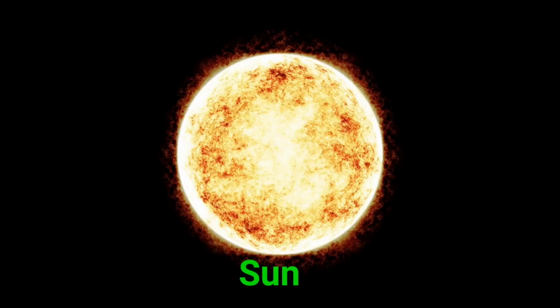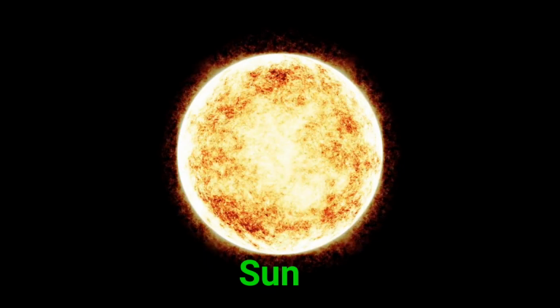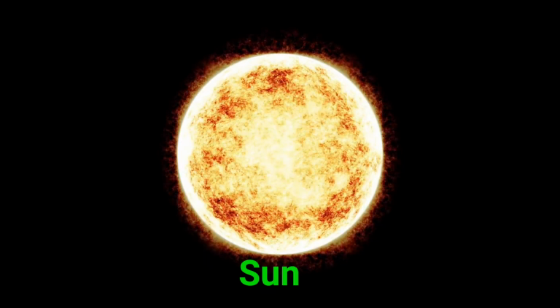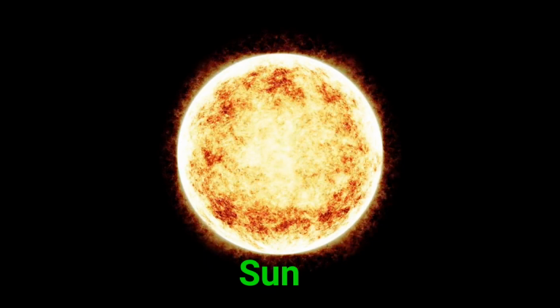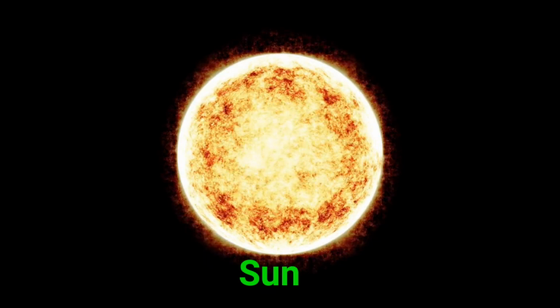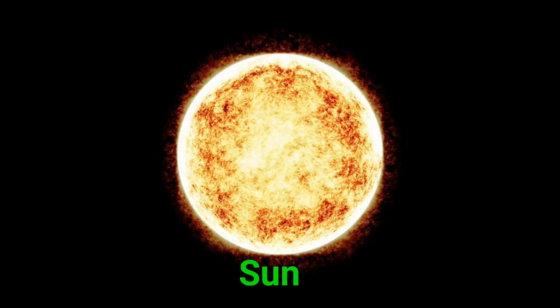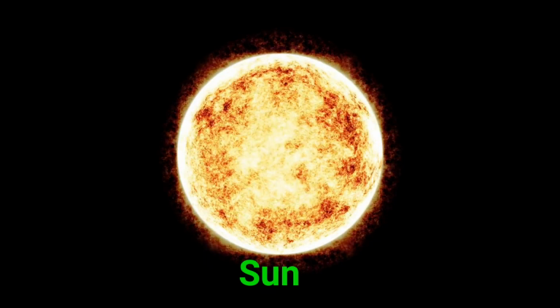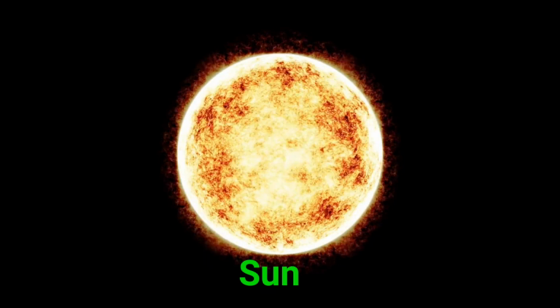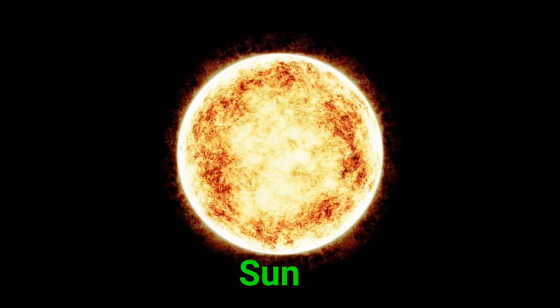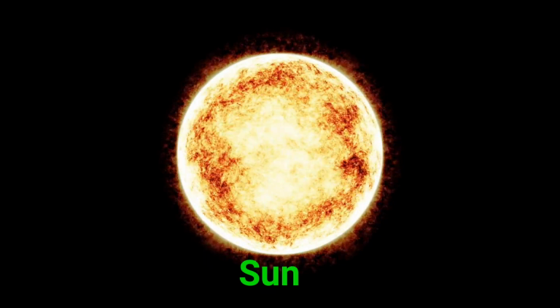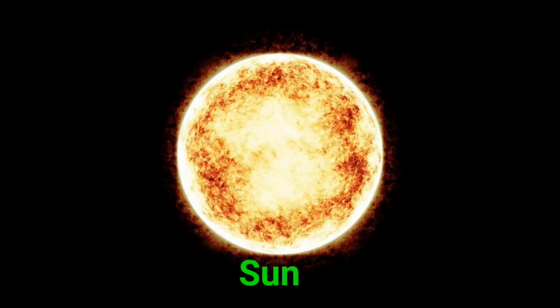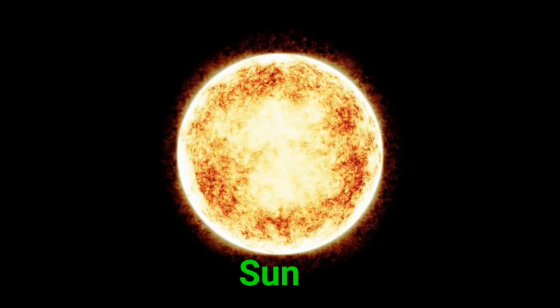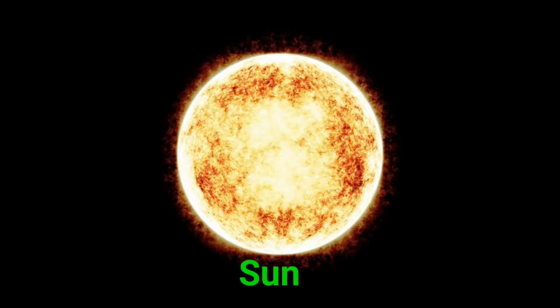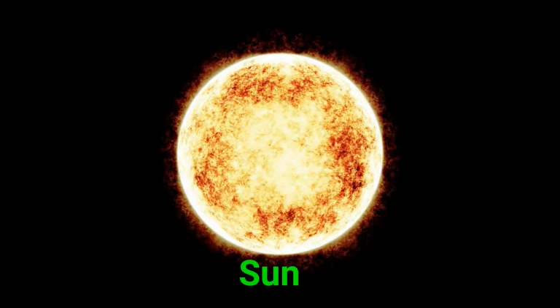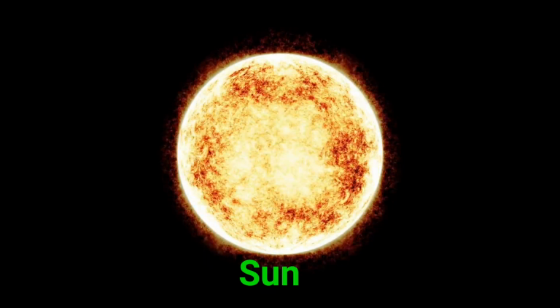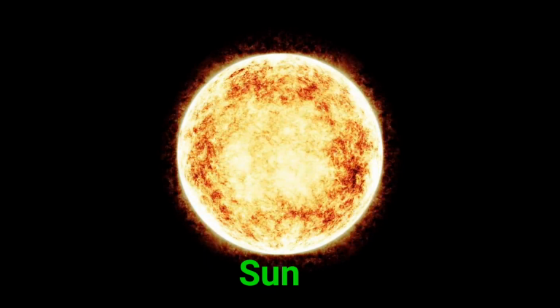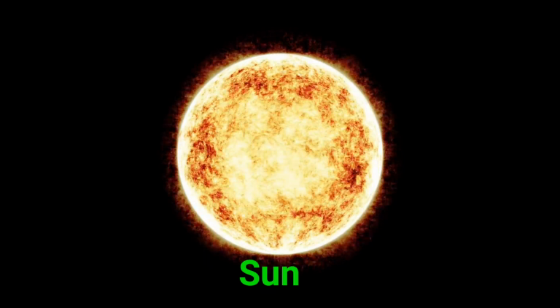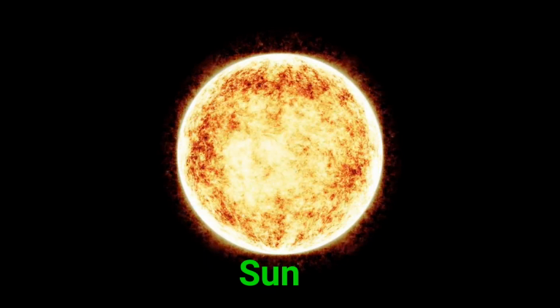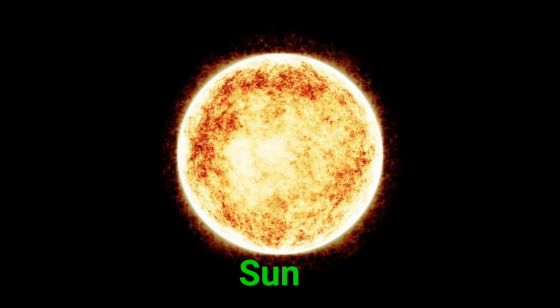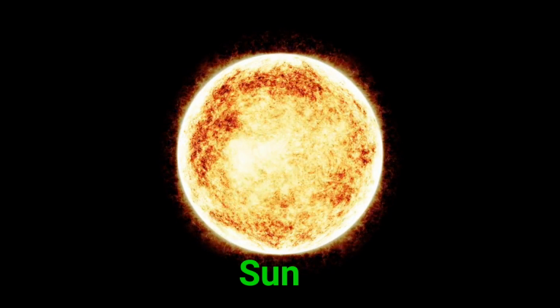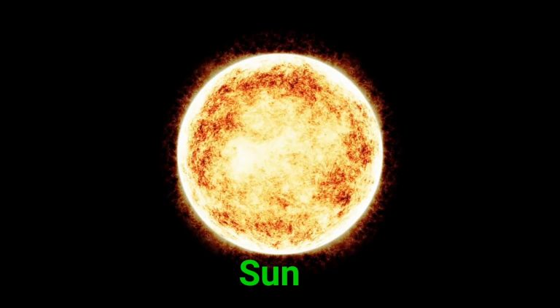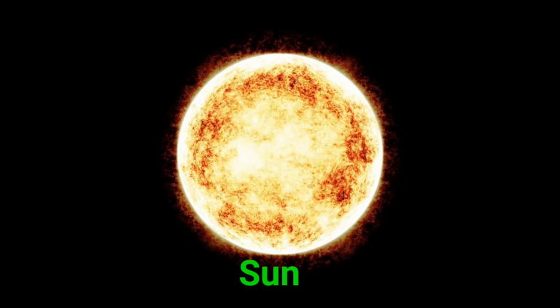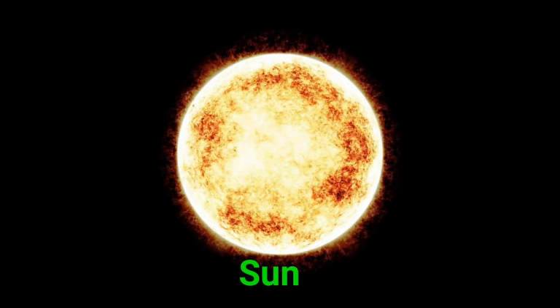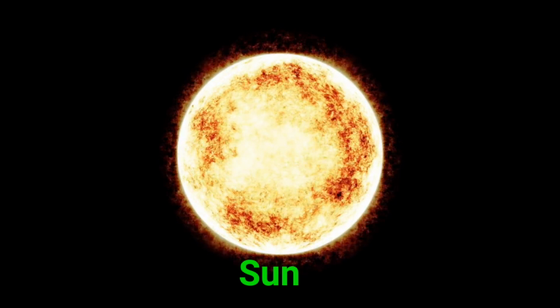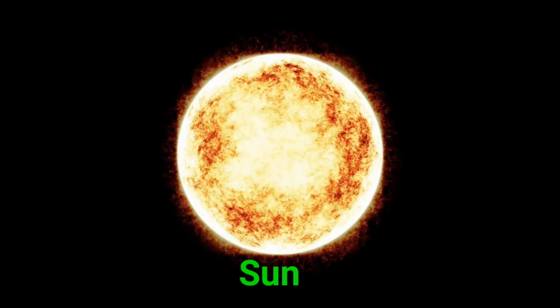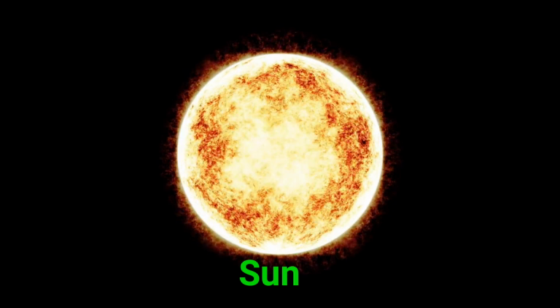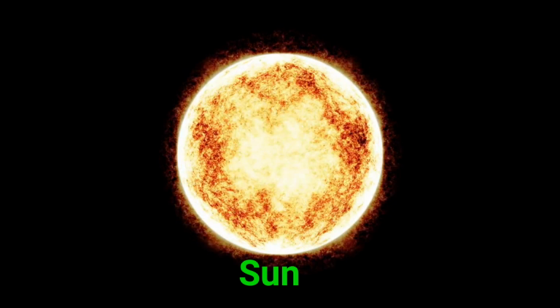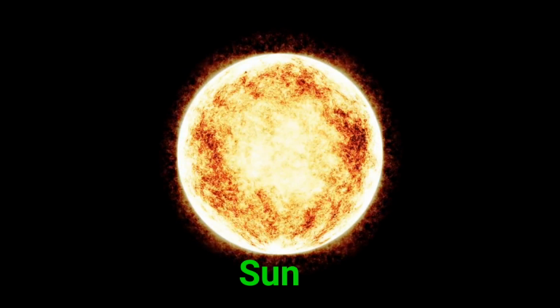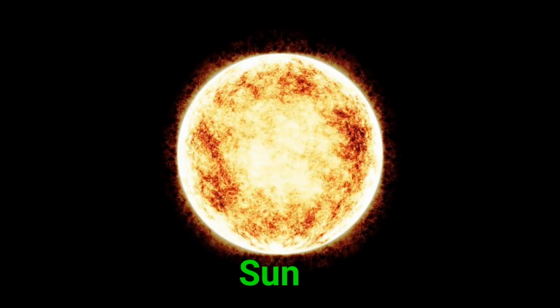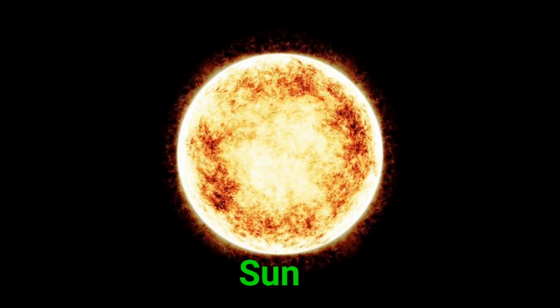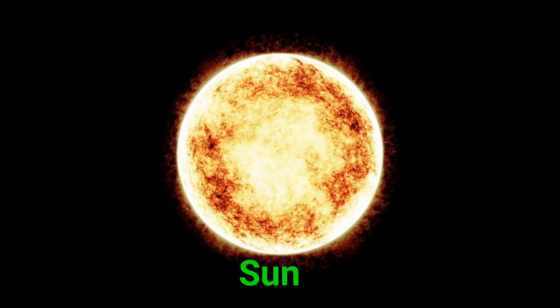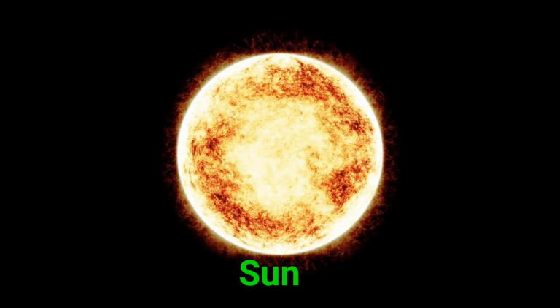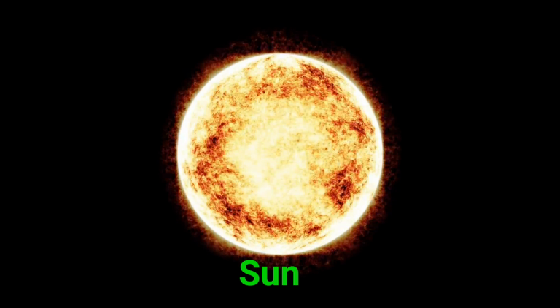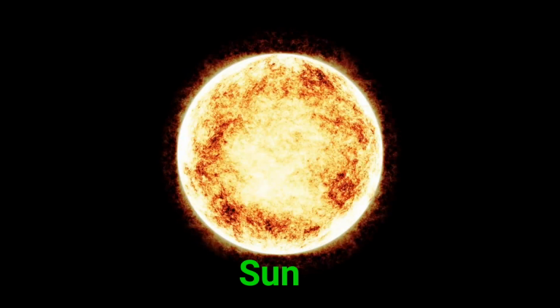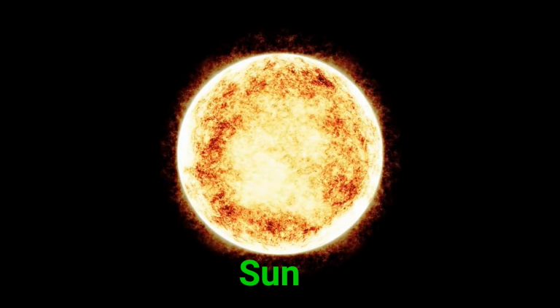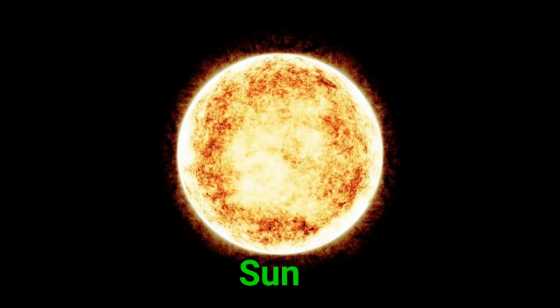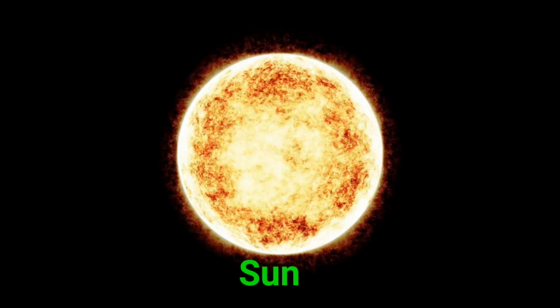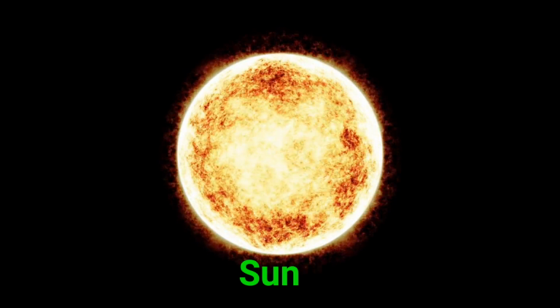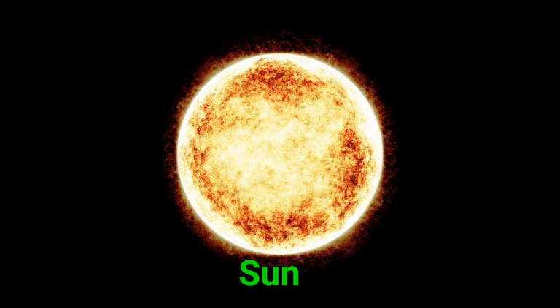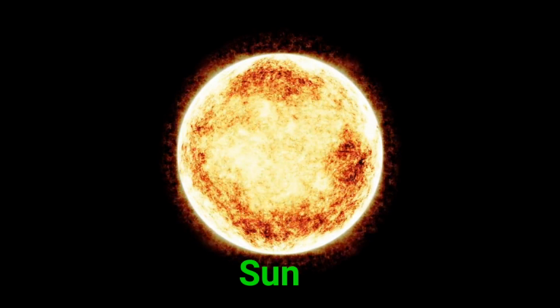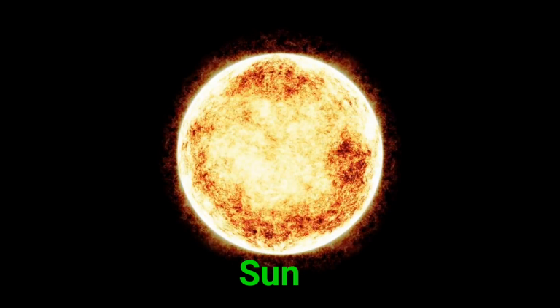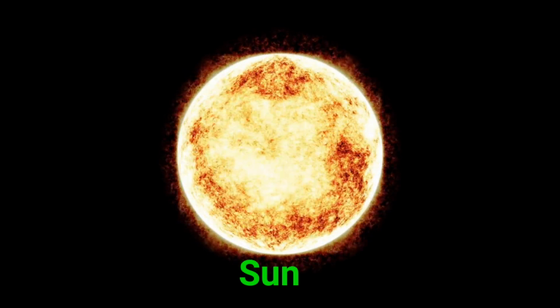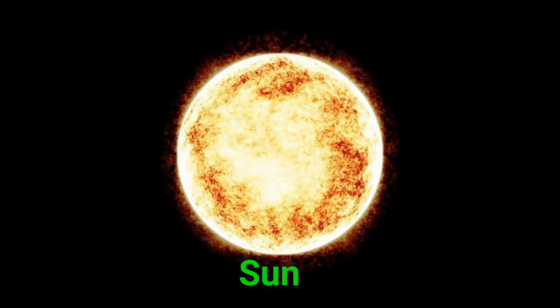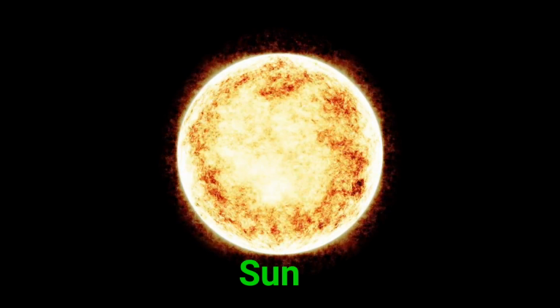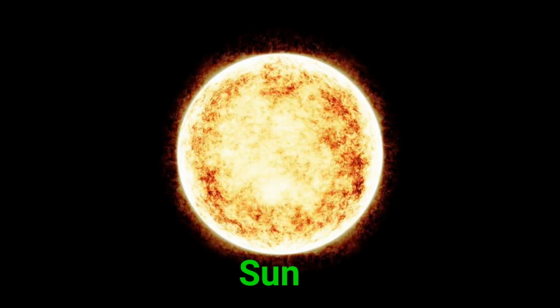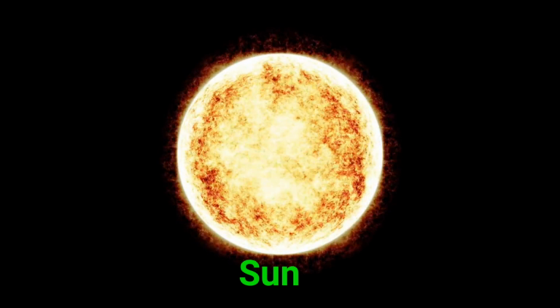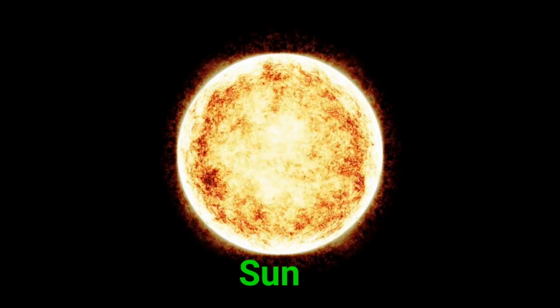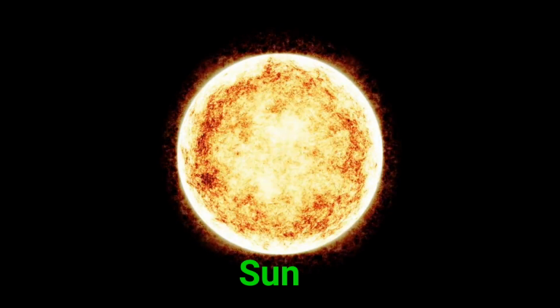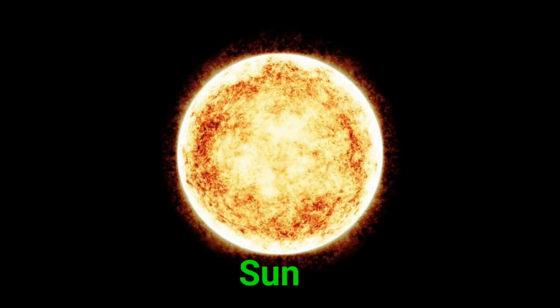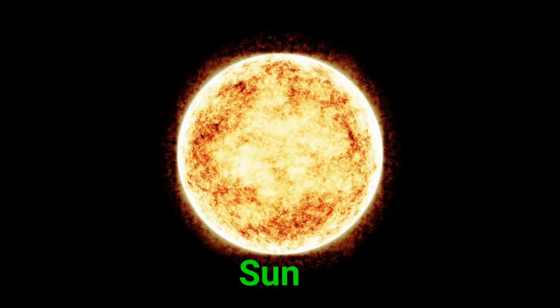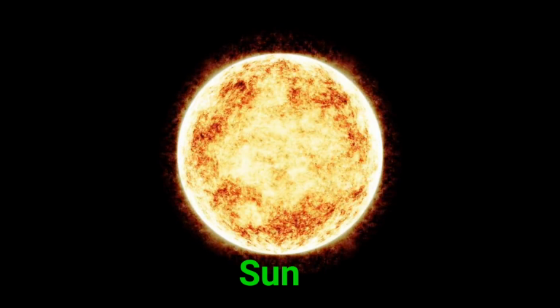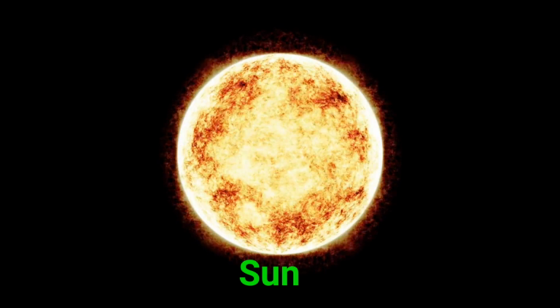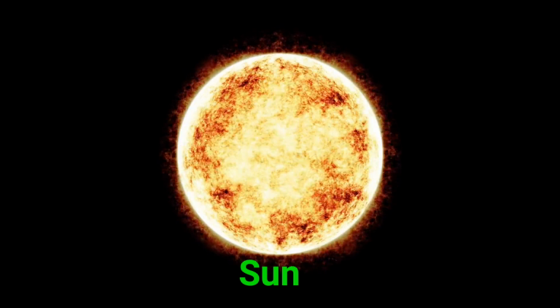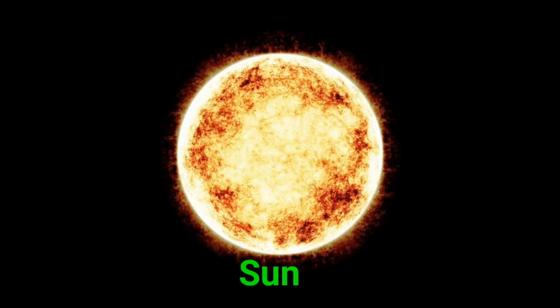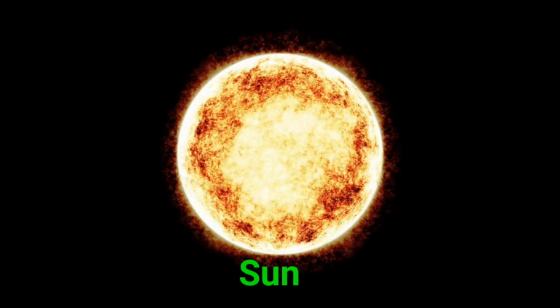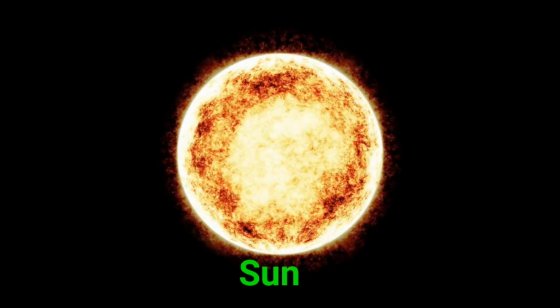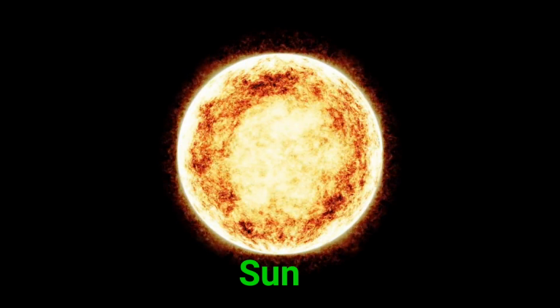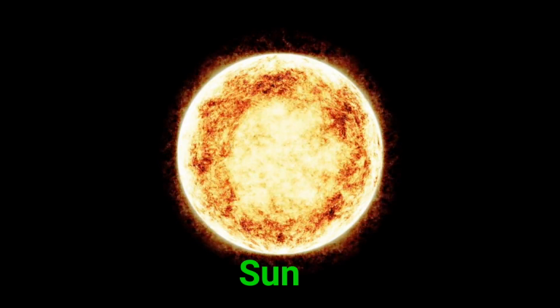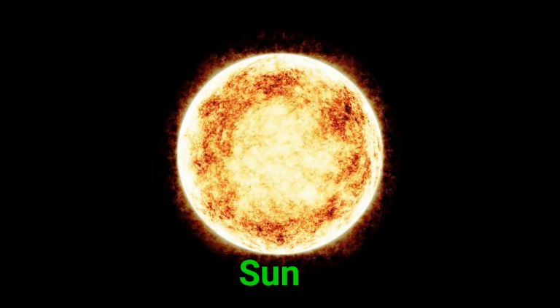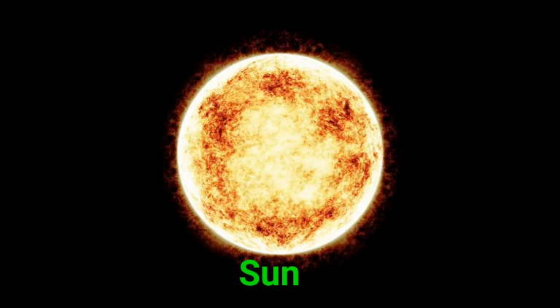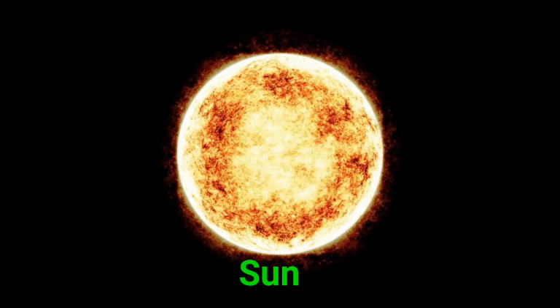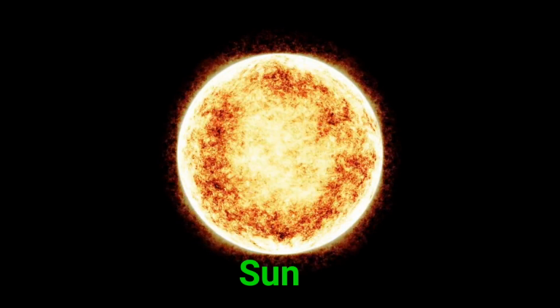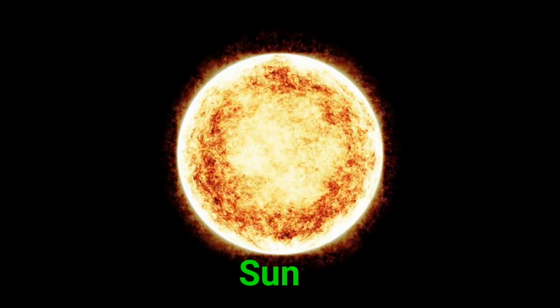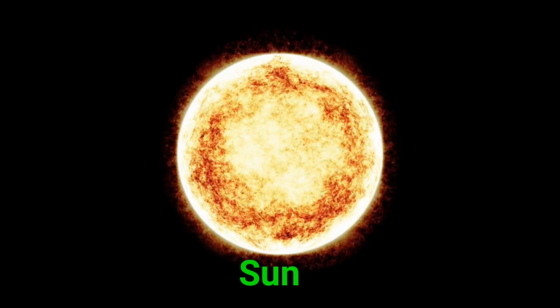This is the sun. The sun is a giant ball of fire. It gives us light and keeps Earth warm.